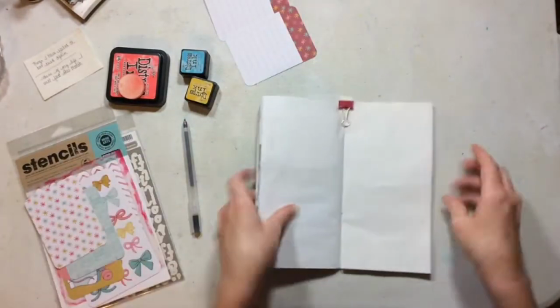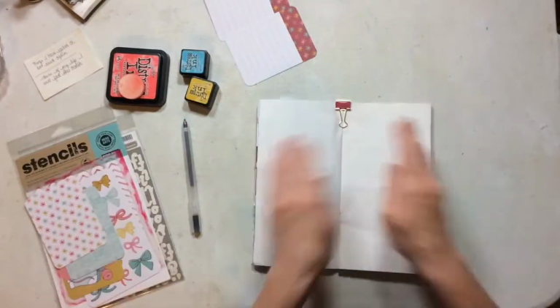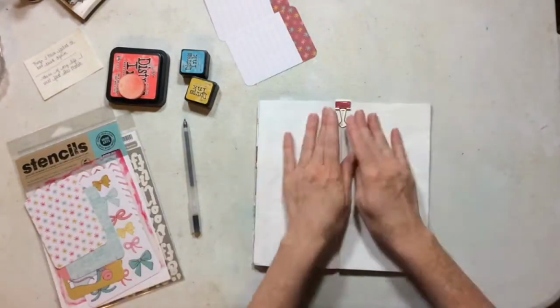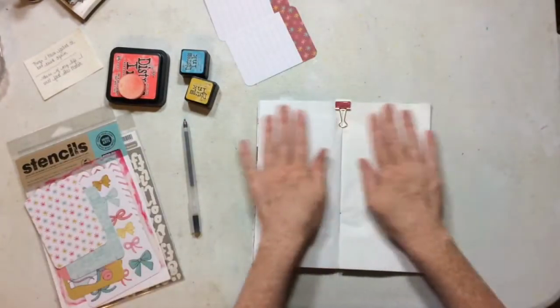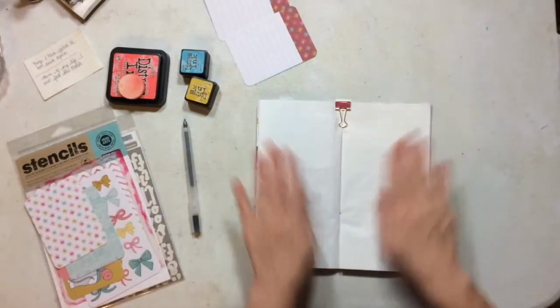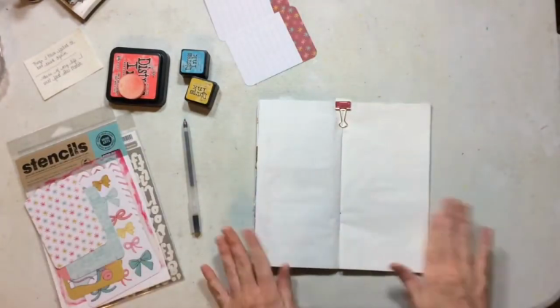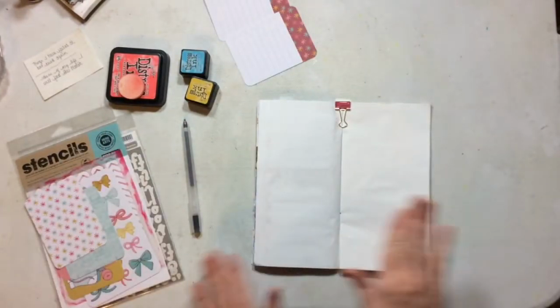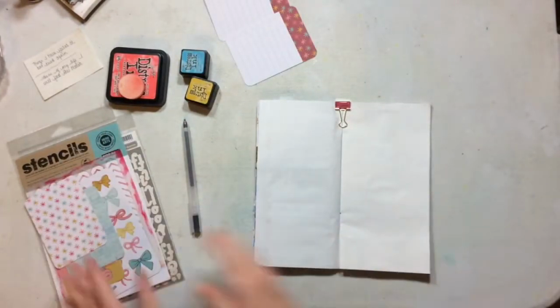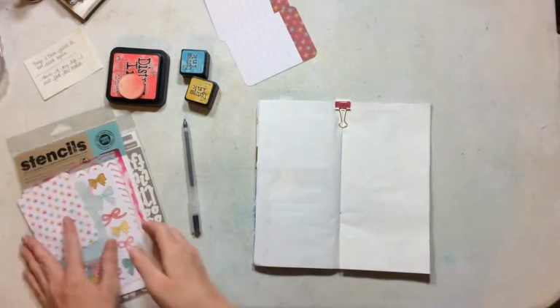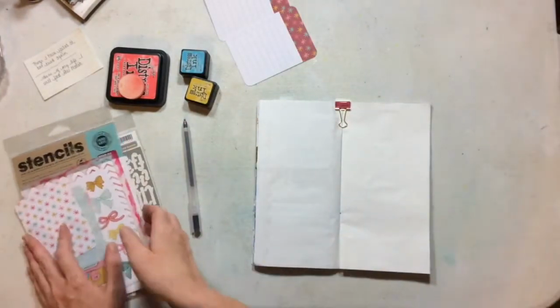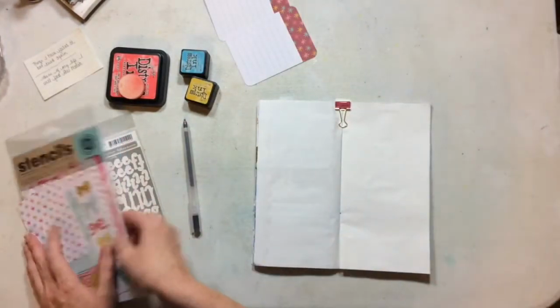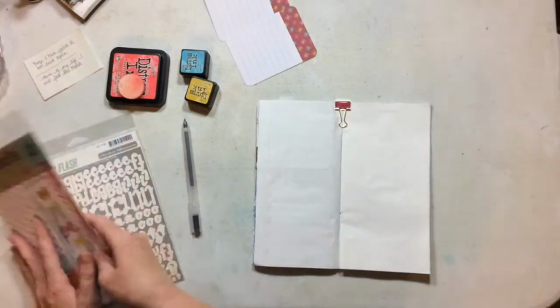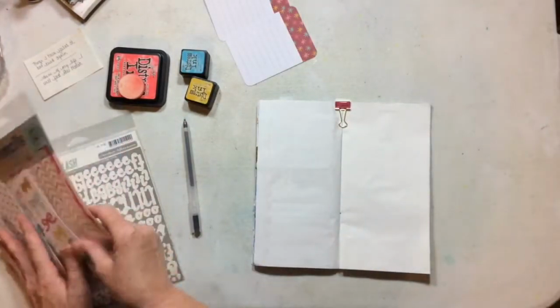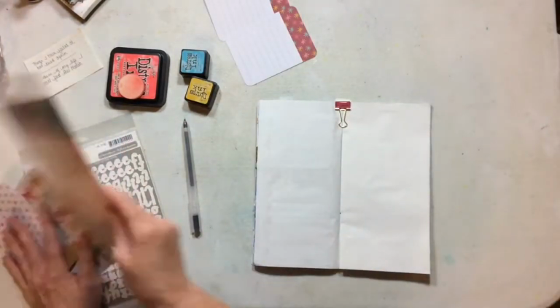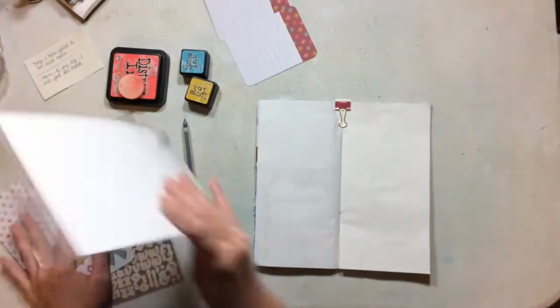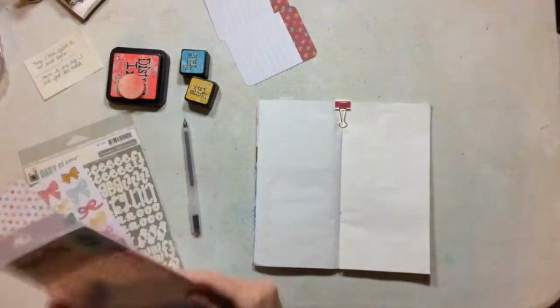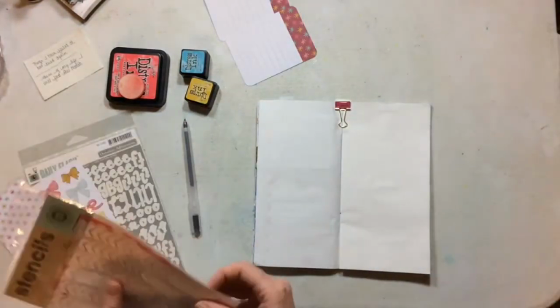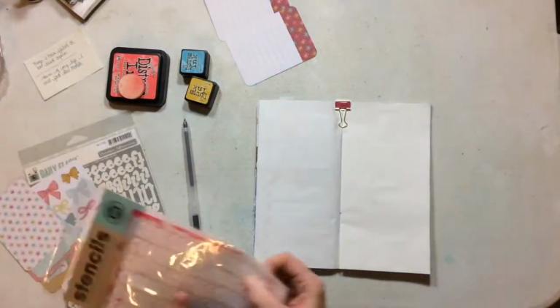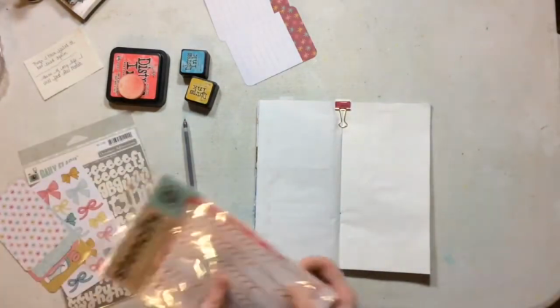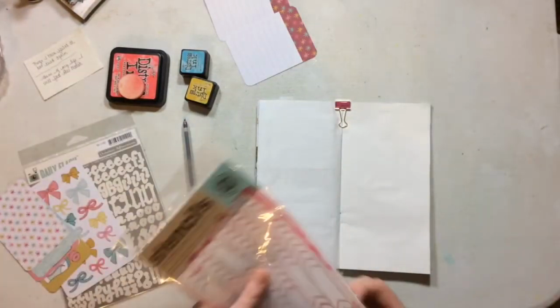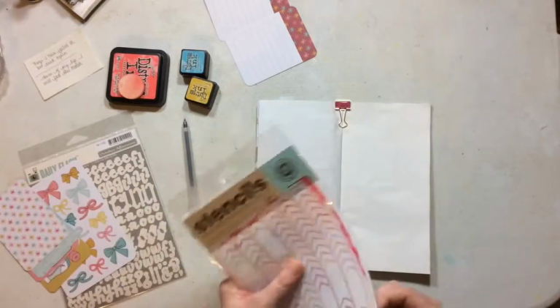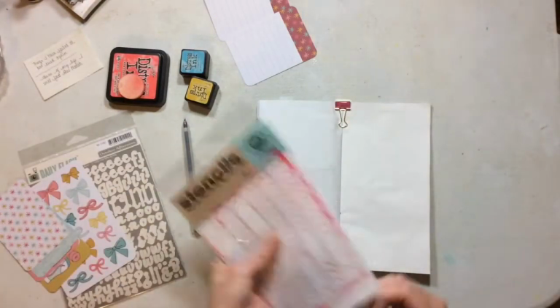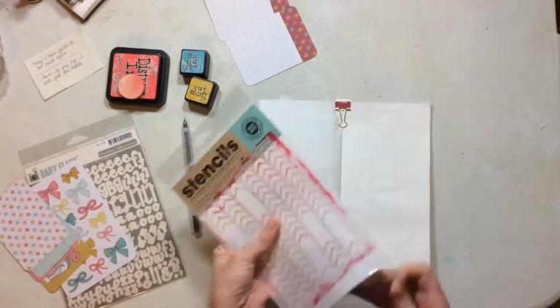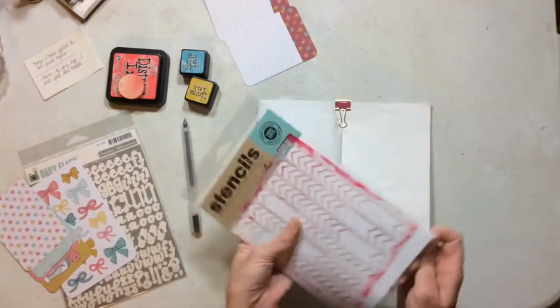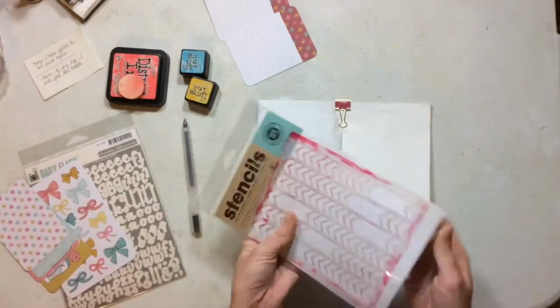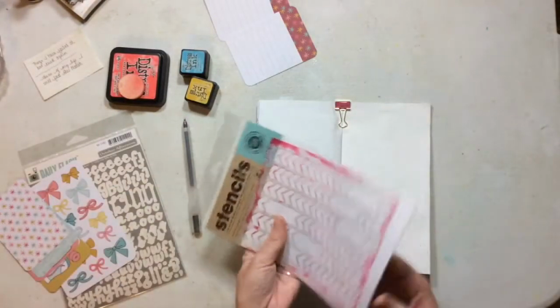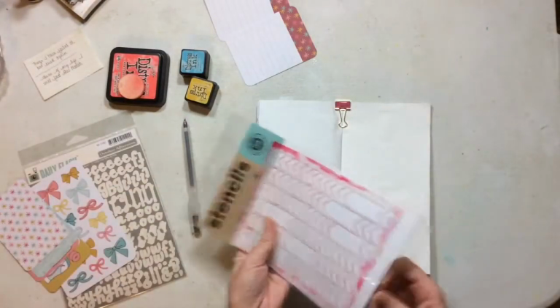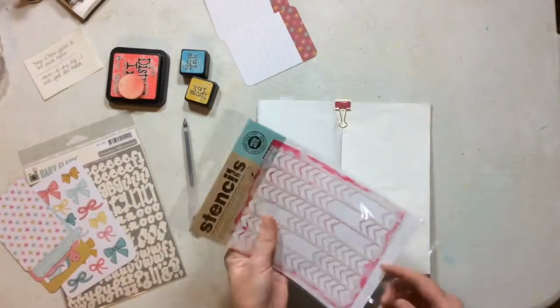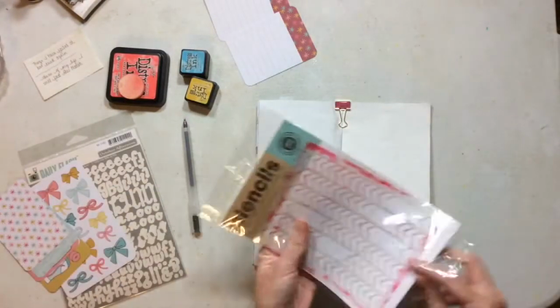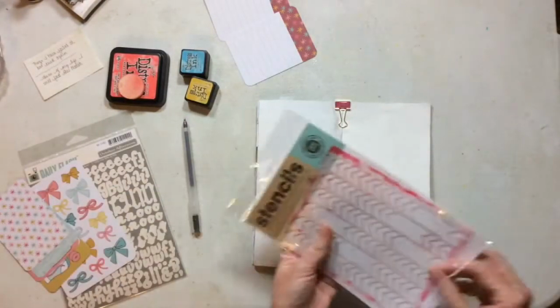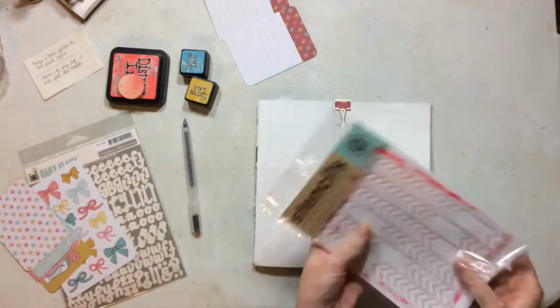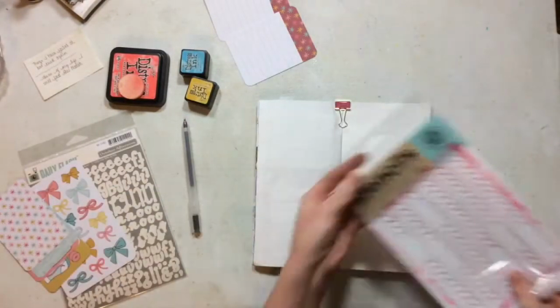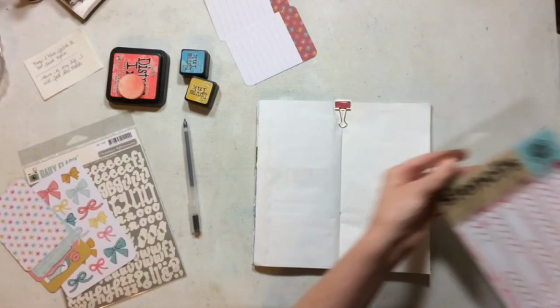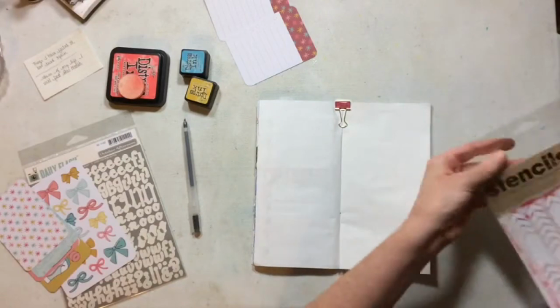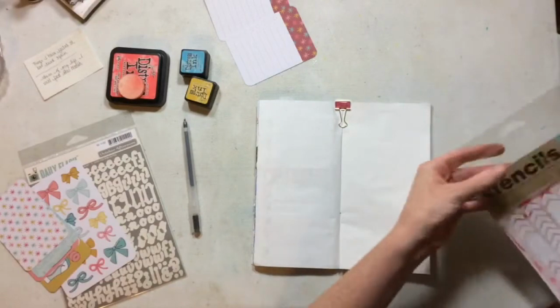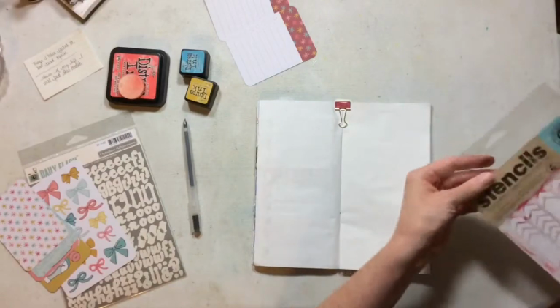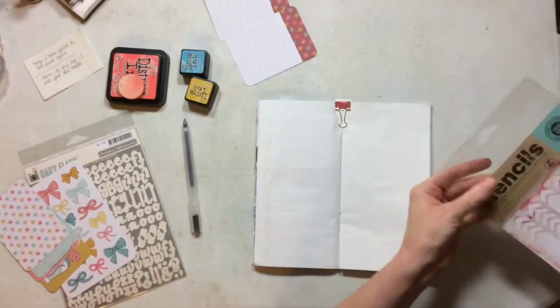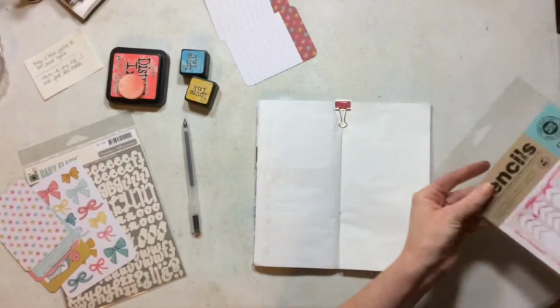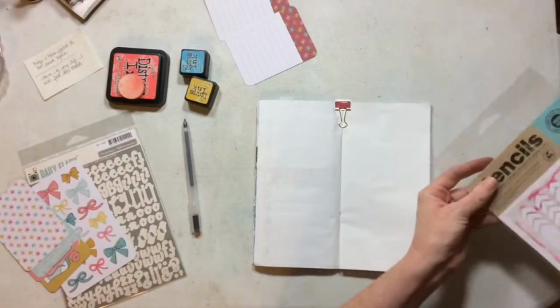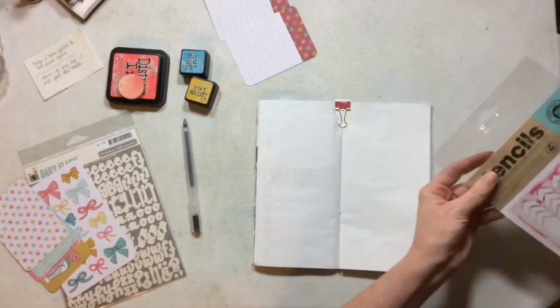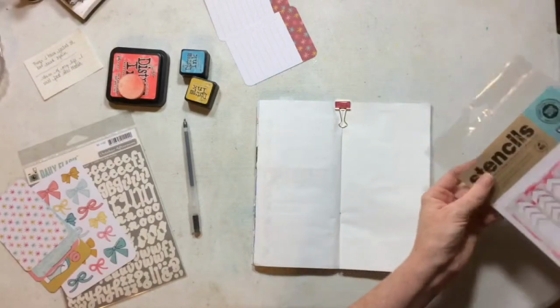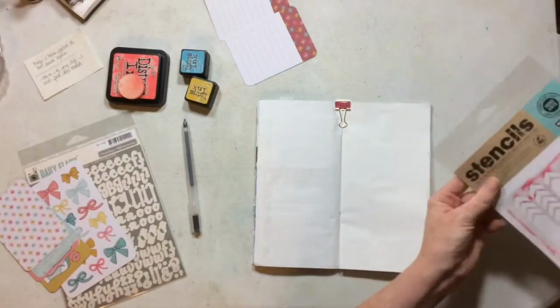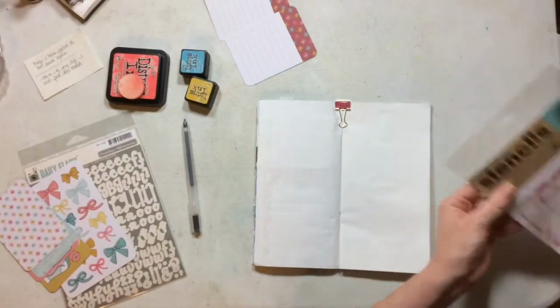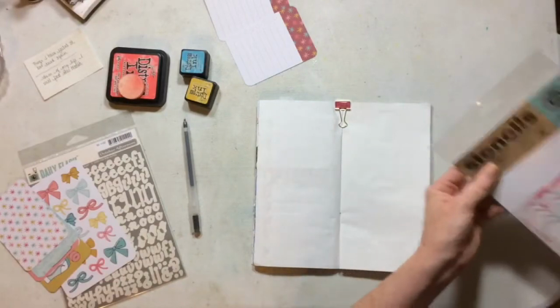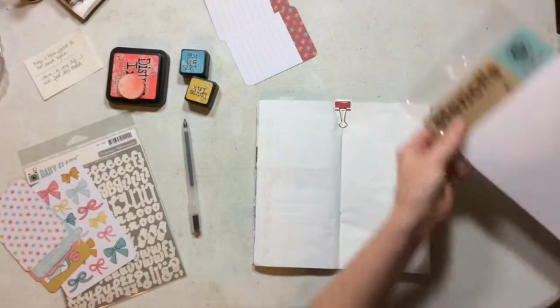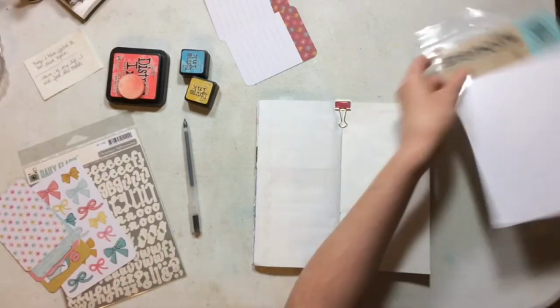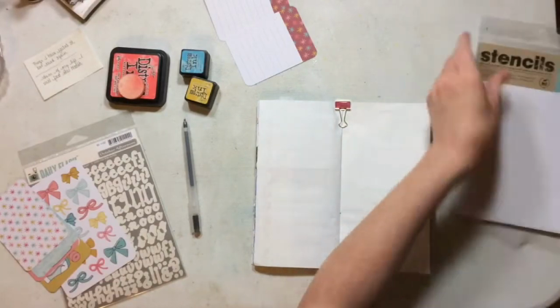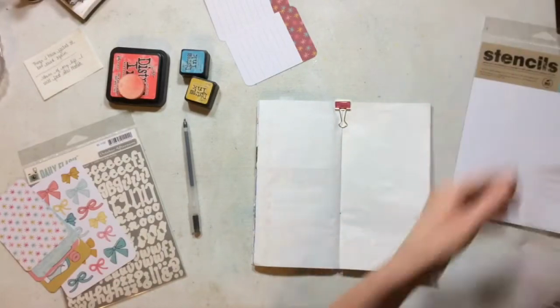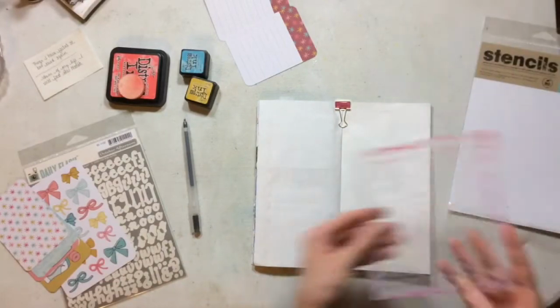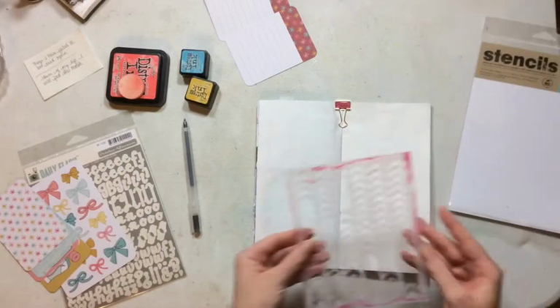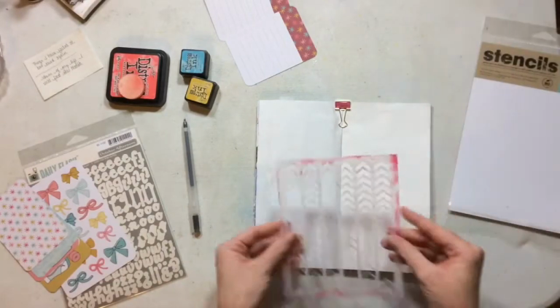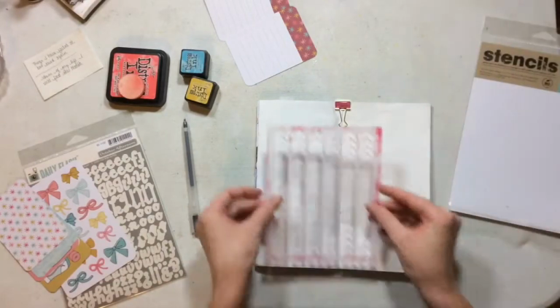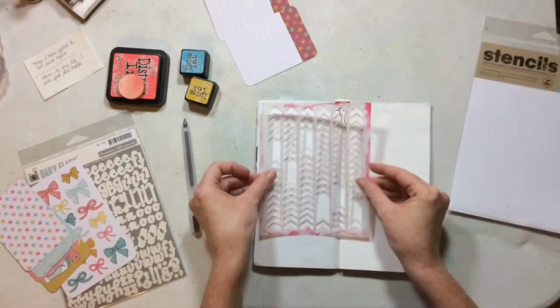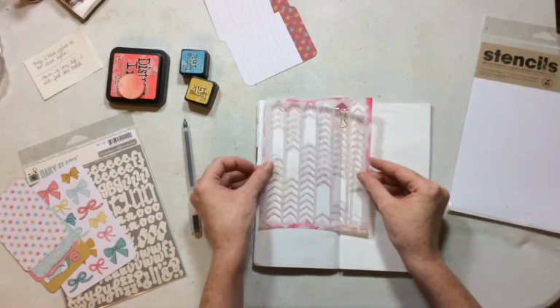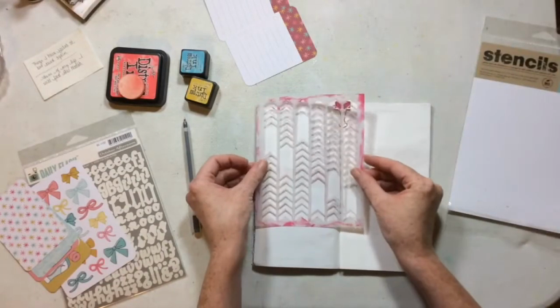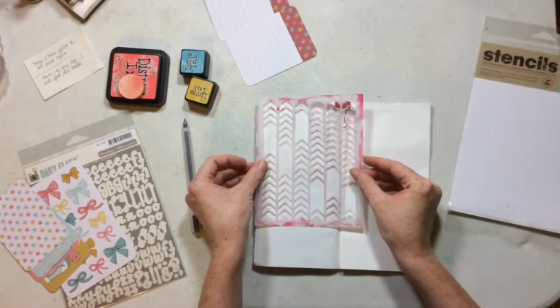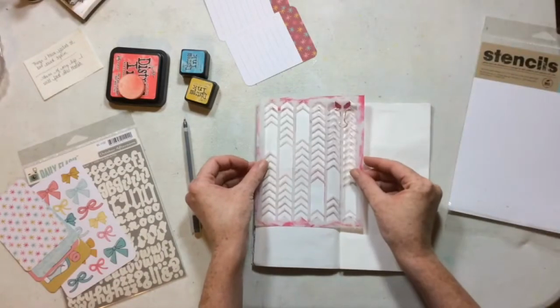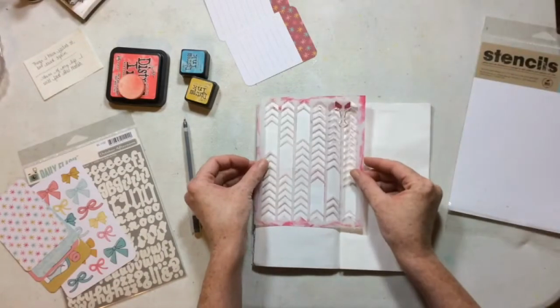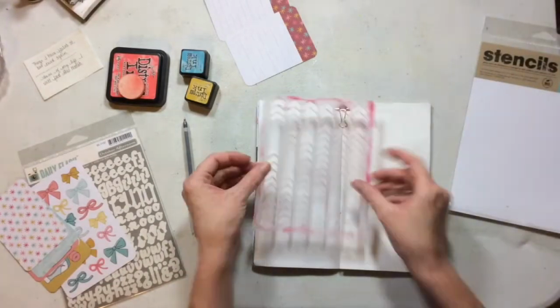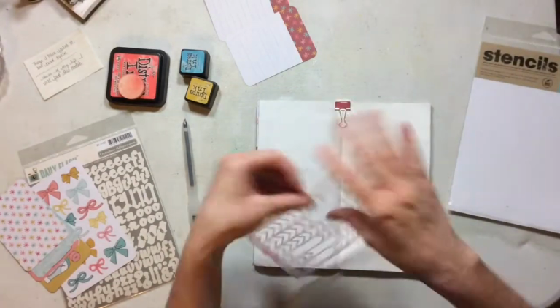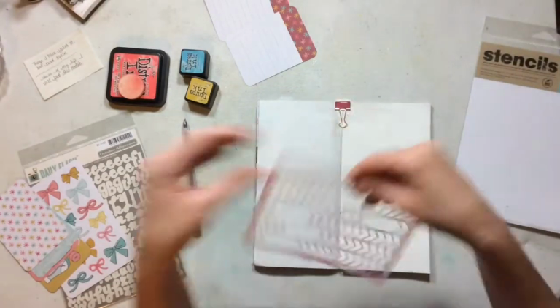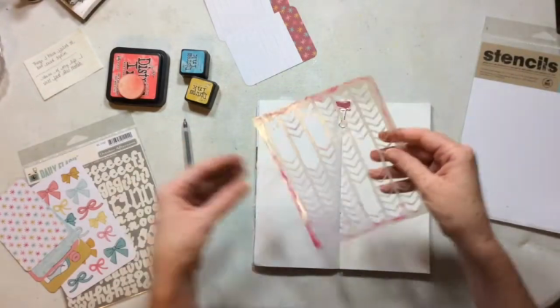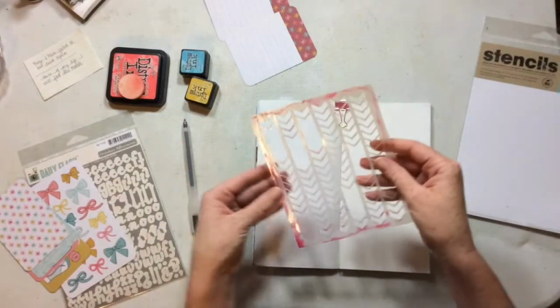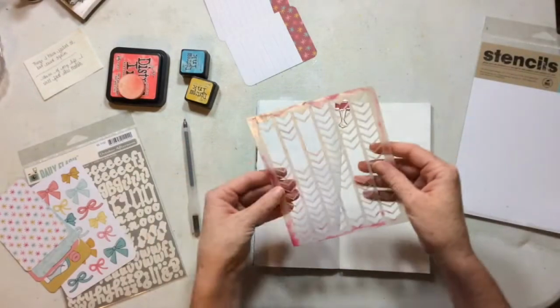What I'm going to do today is use some distress inks in my Traveler's Notebook, and I'm also going to use some Project Life cards.